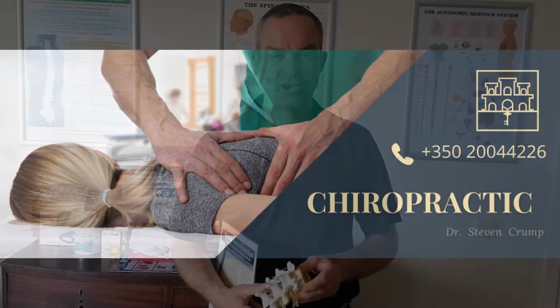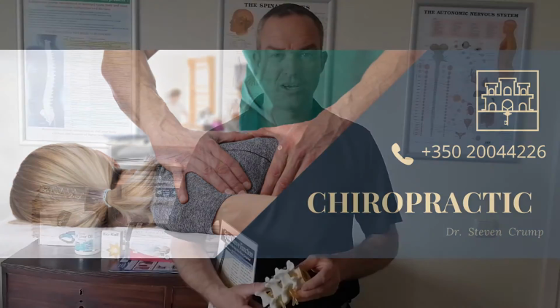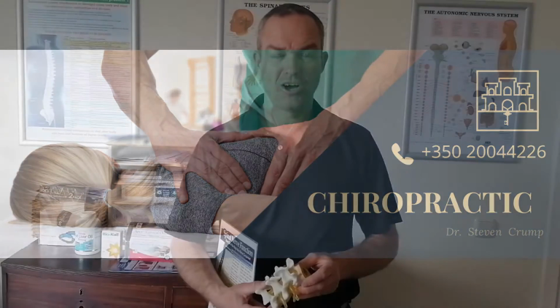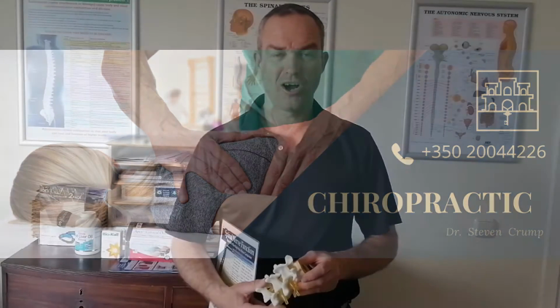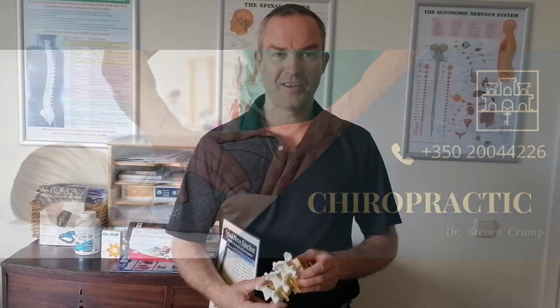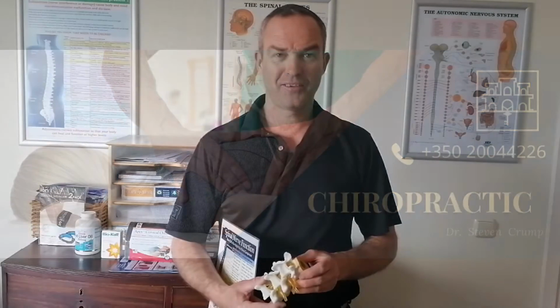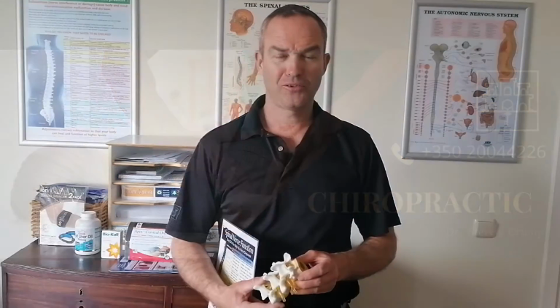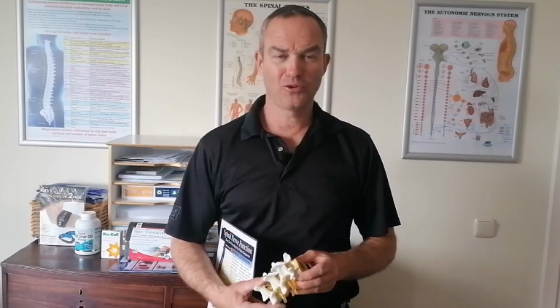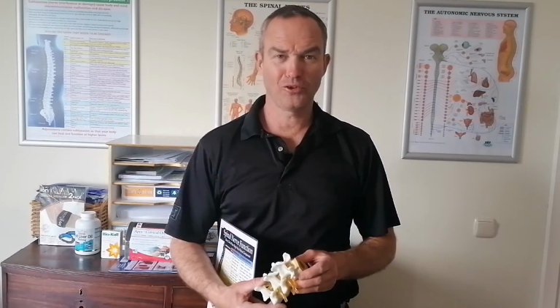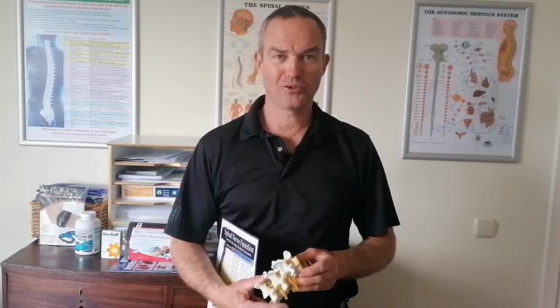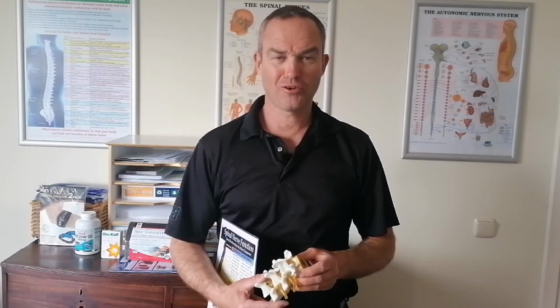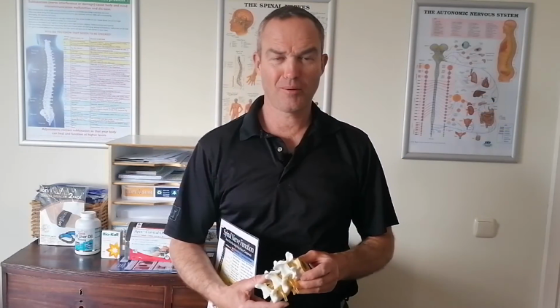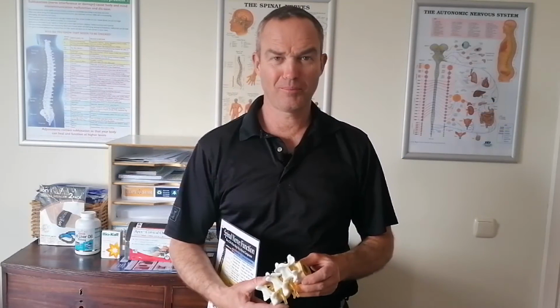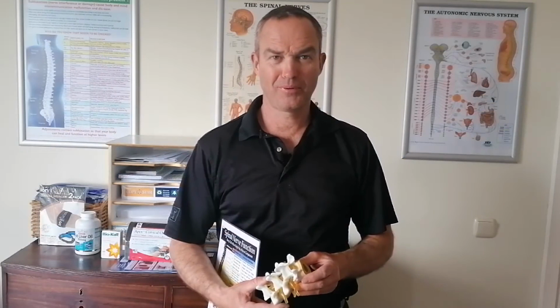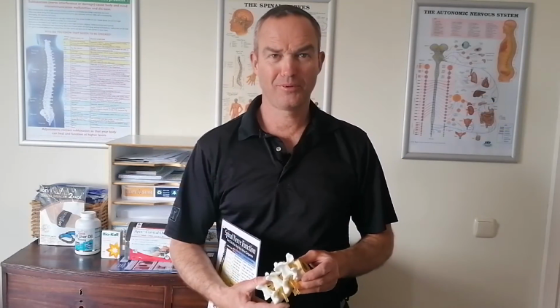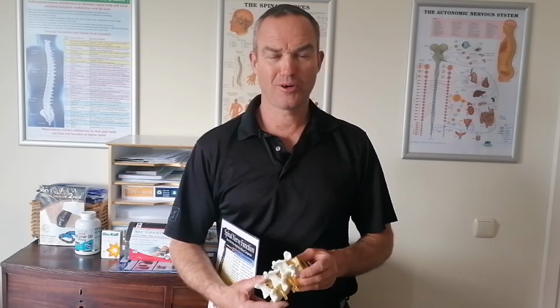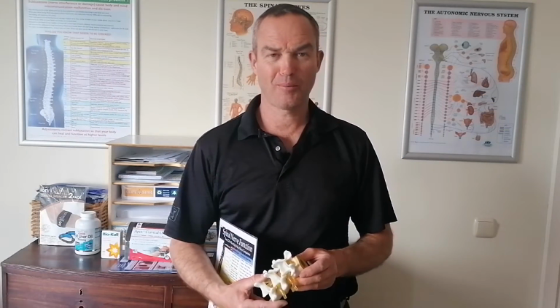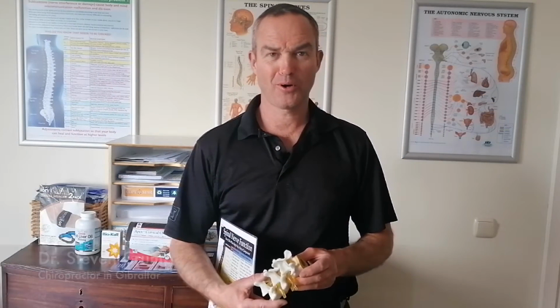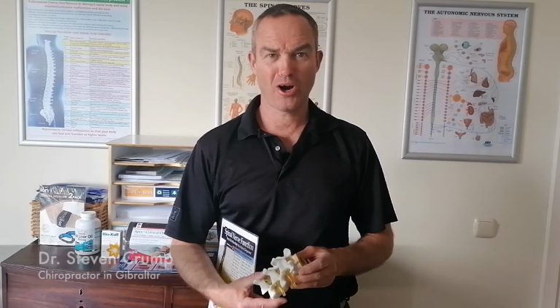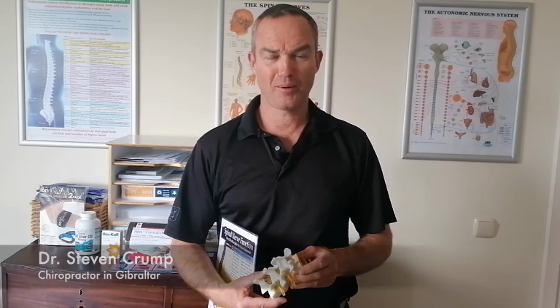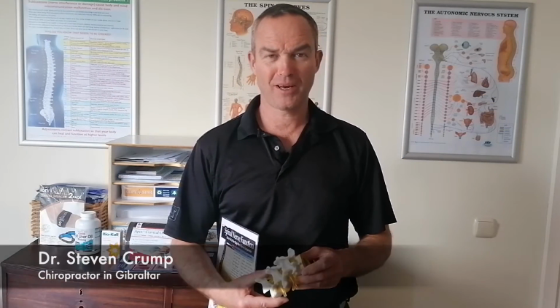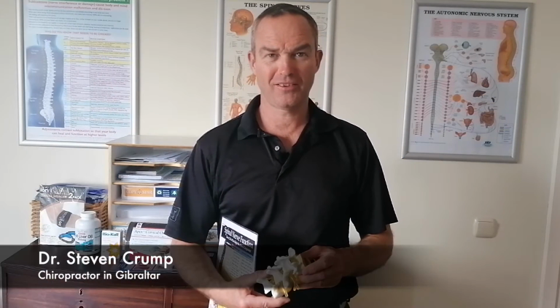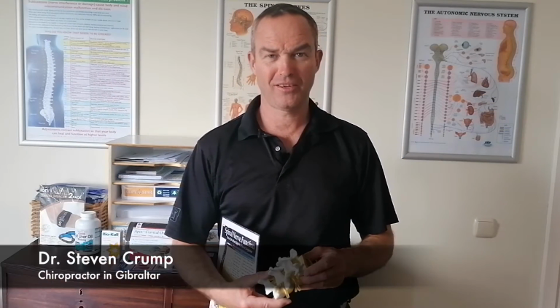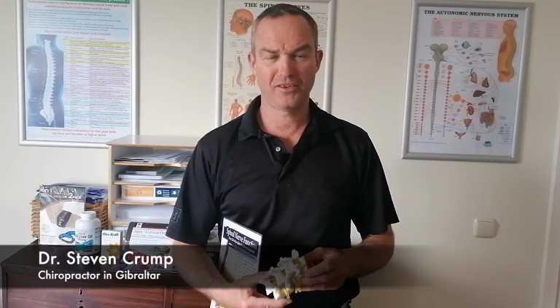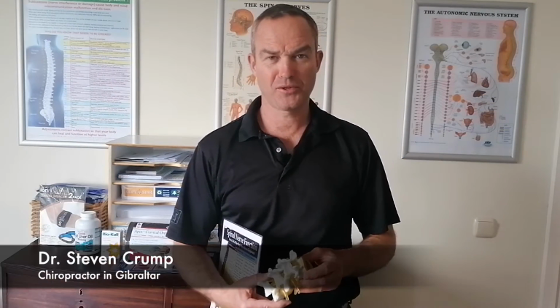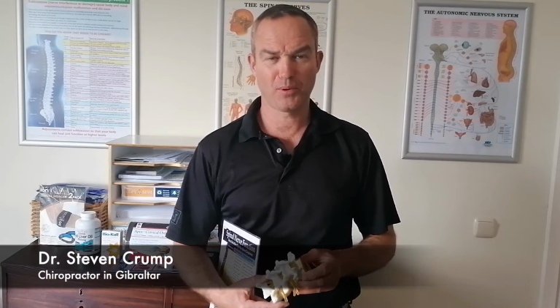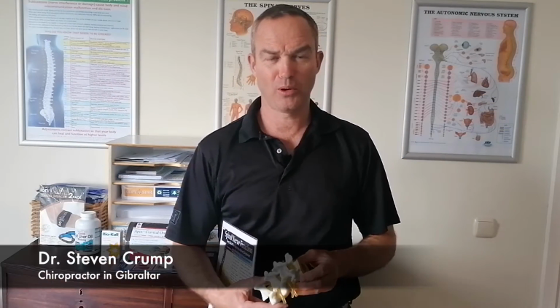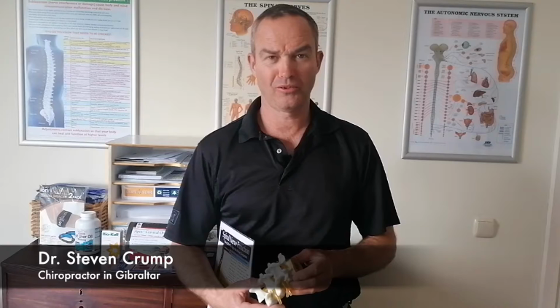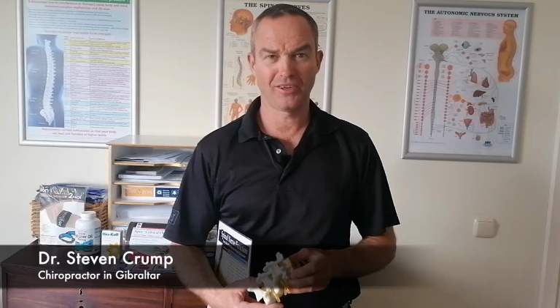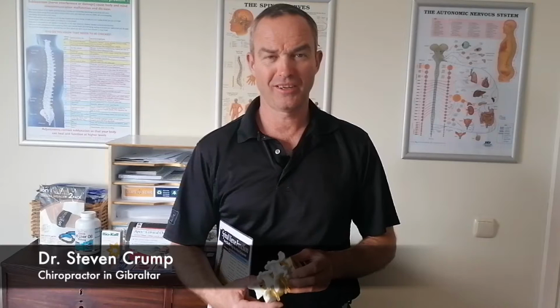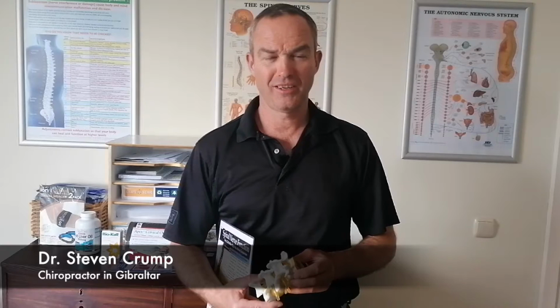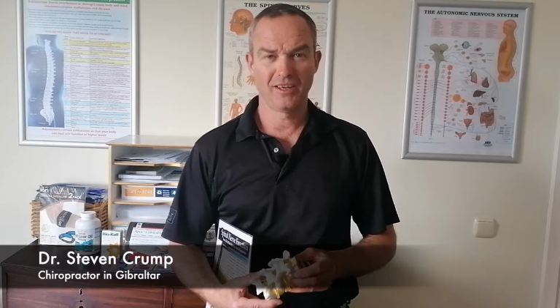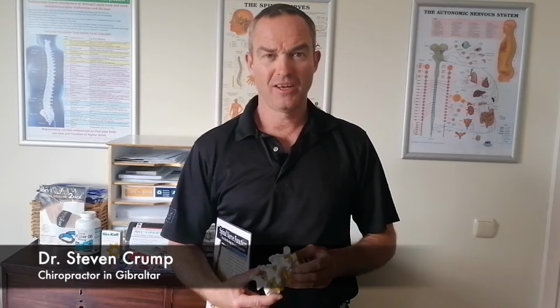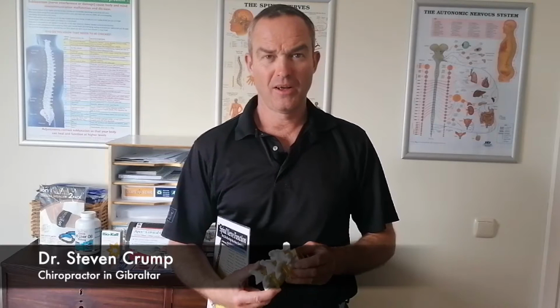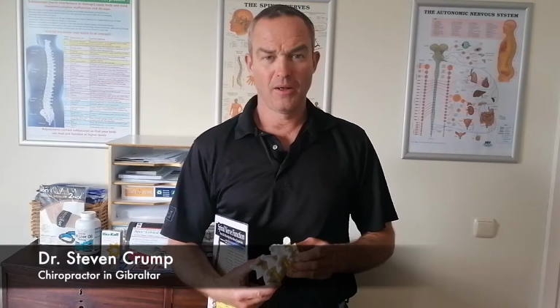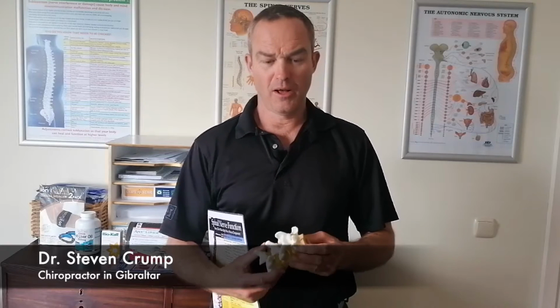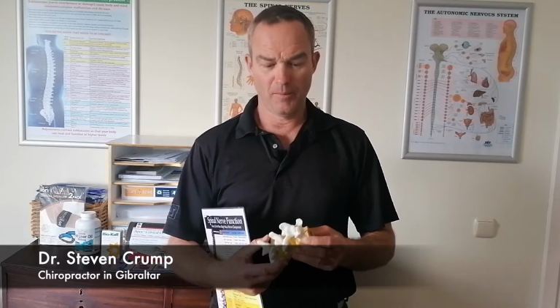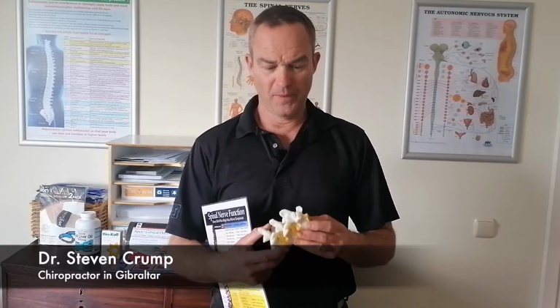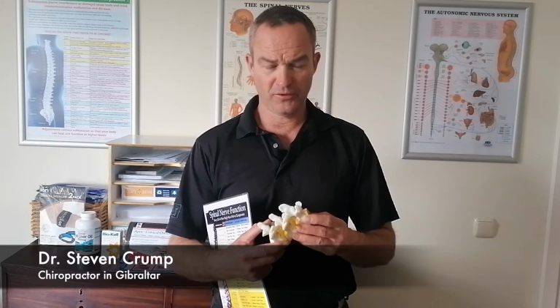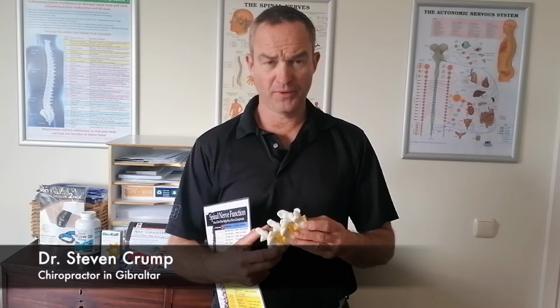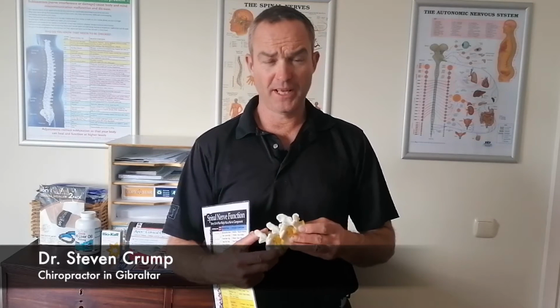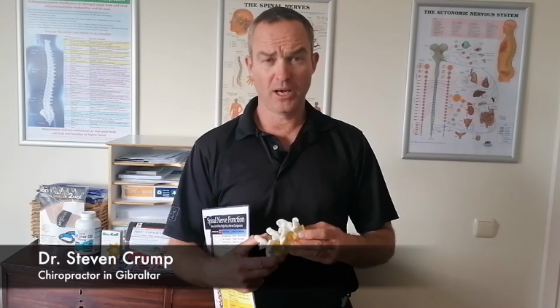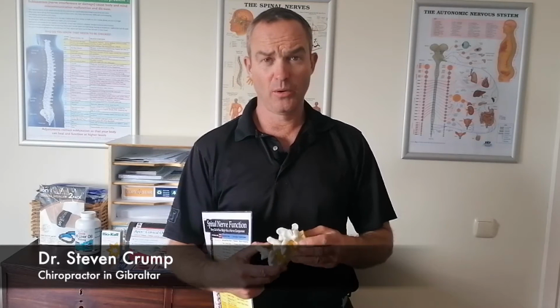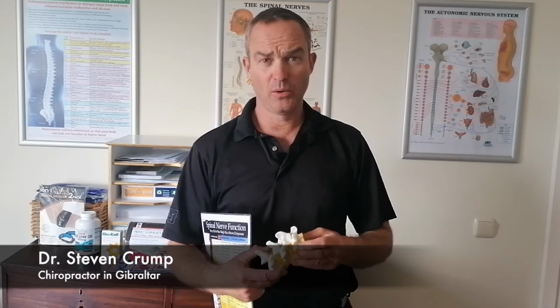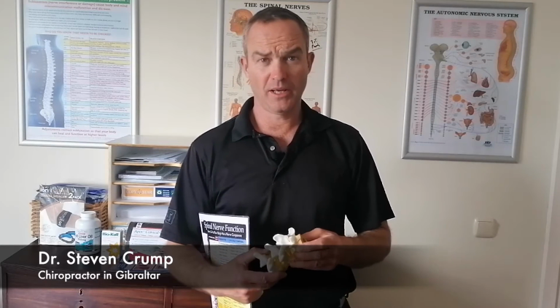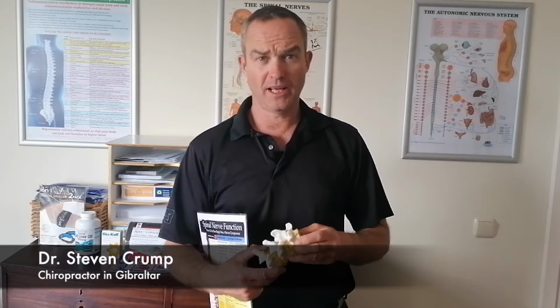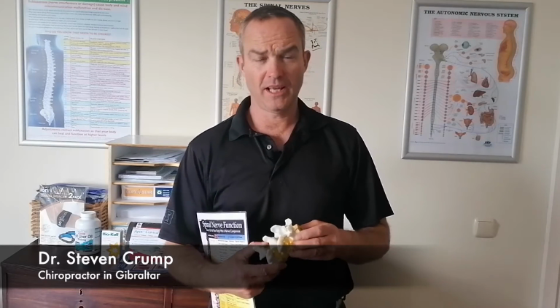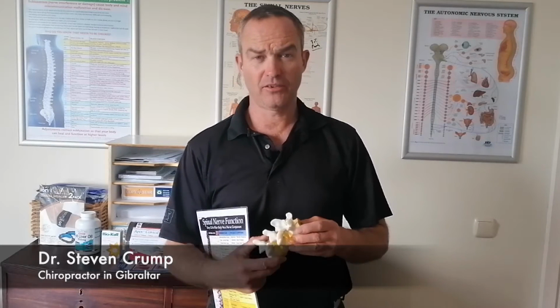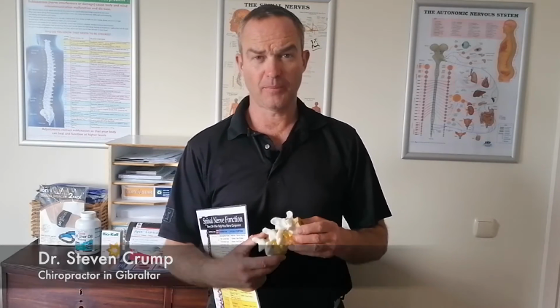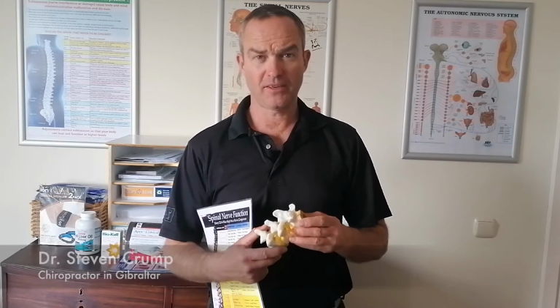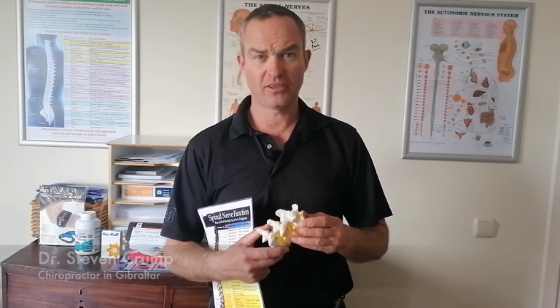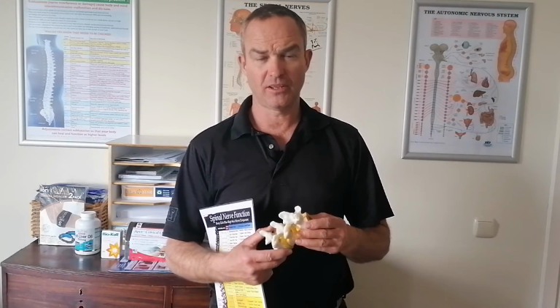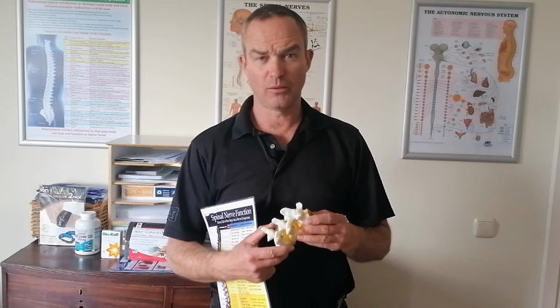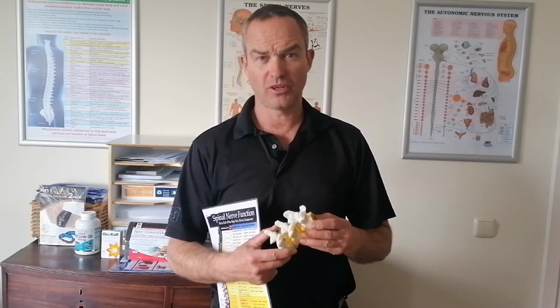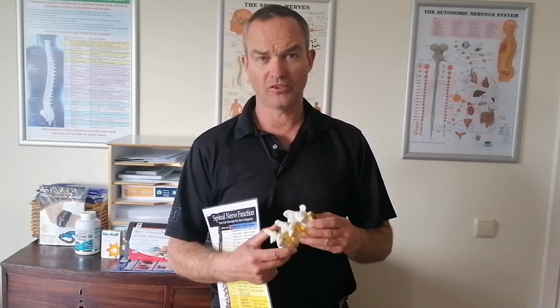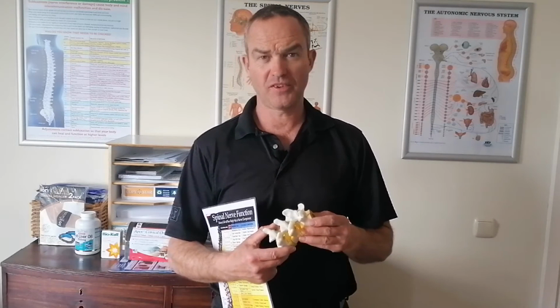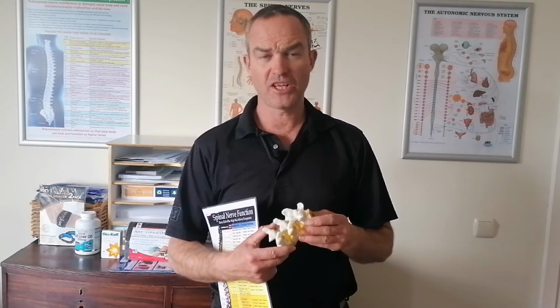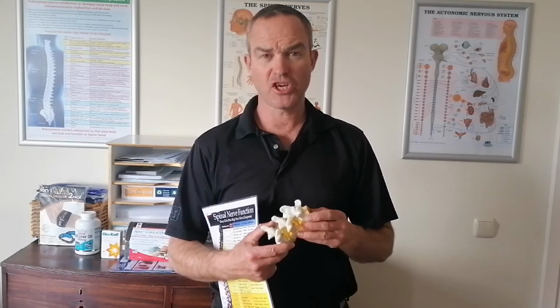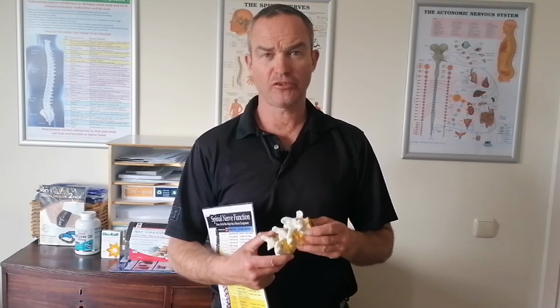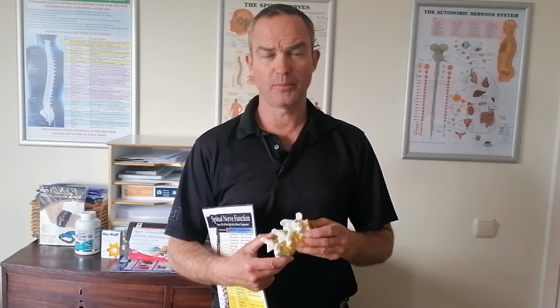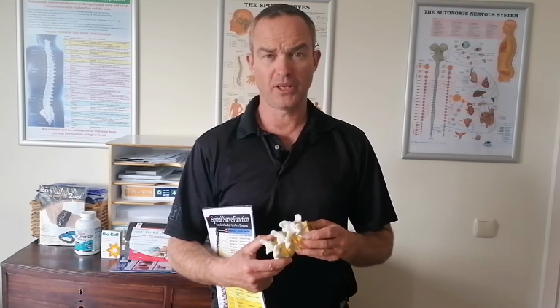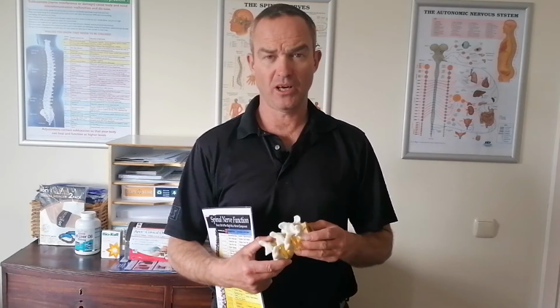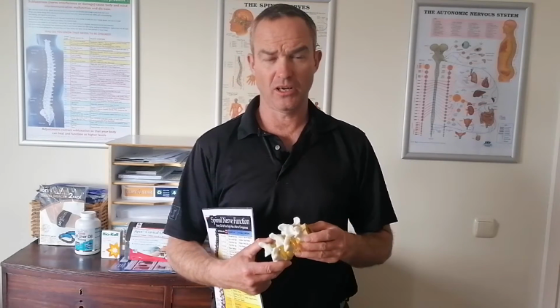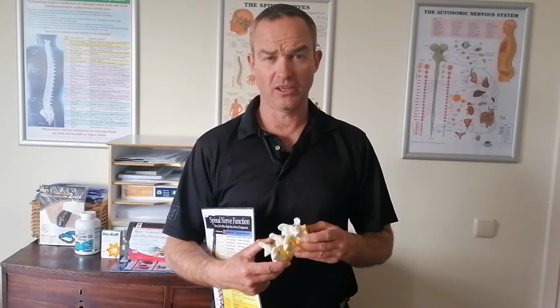Hi, this is Dr. Crump, Crump Chiropractic in Gibraltar. This video is basically about: does the adjustment hurt?